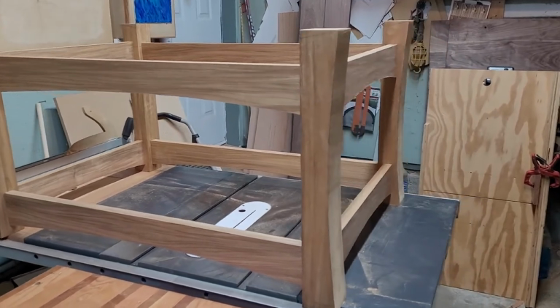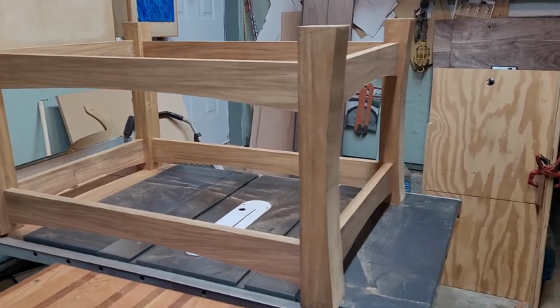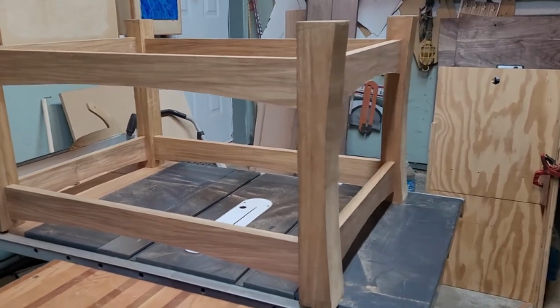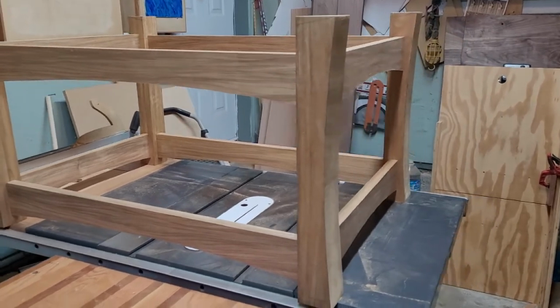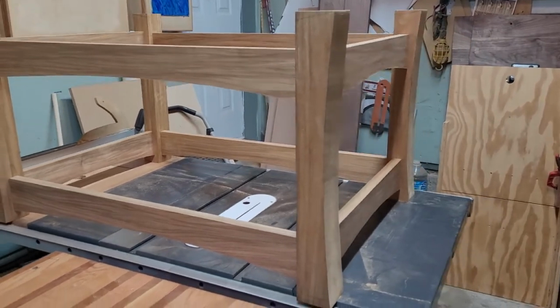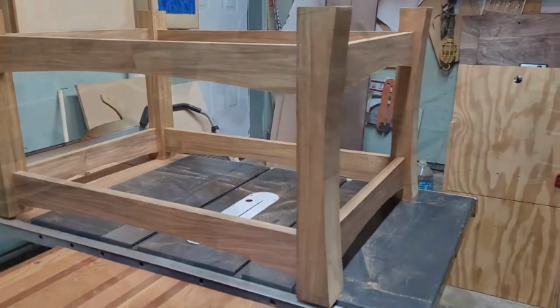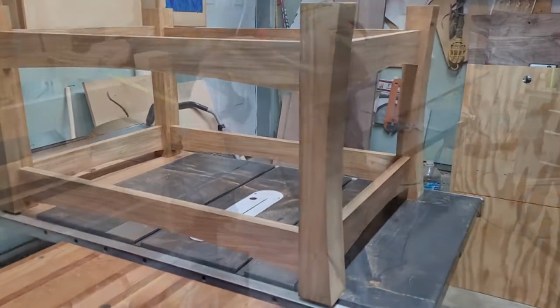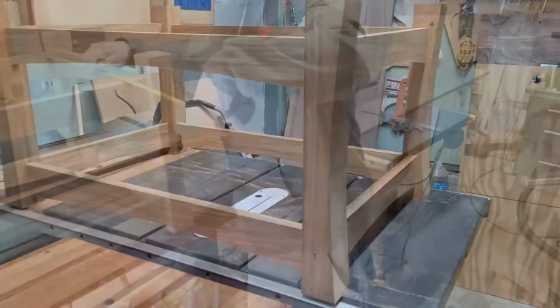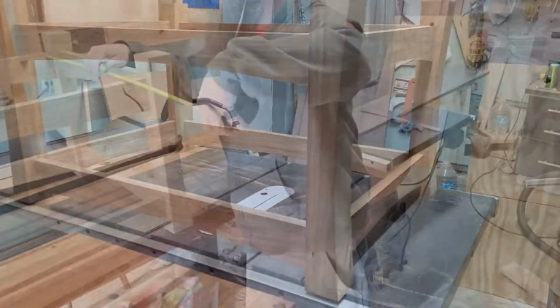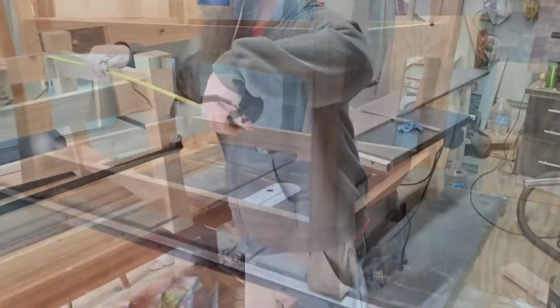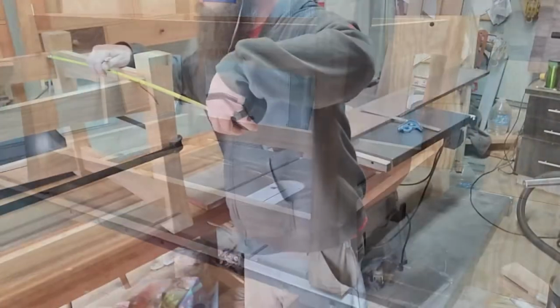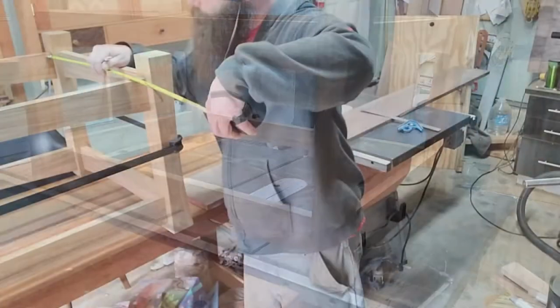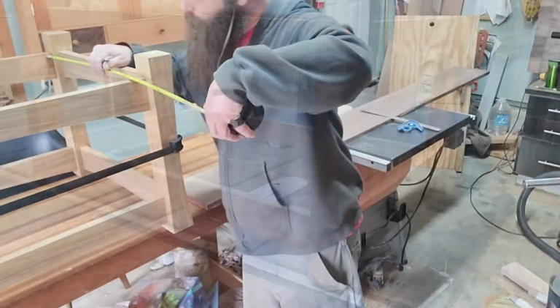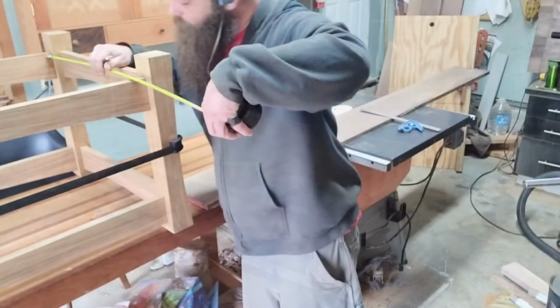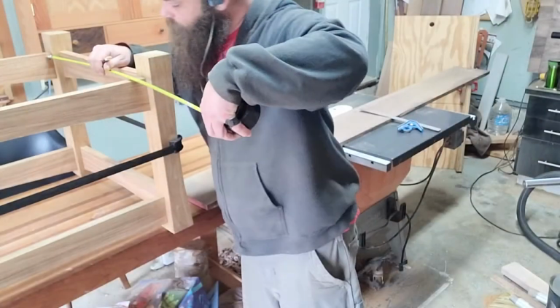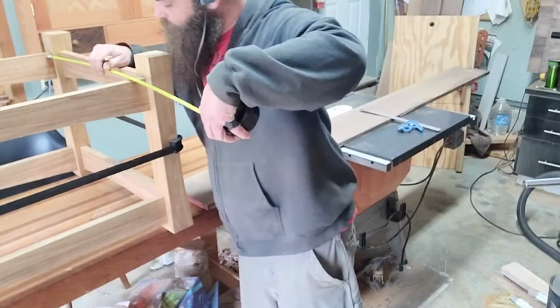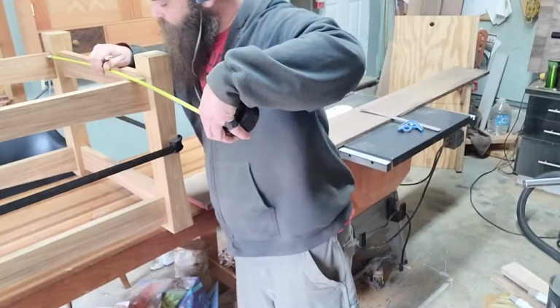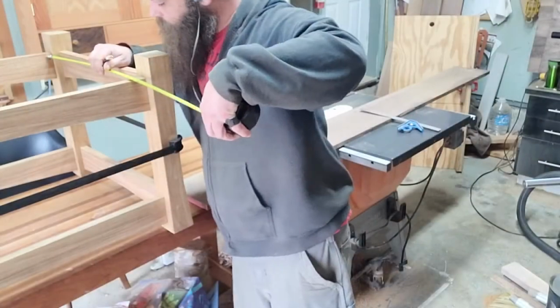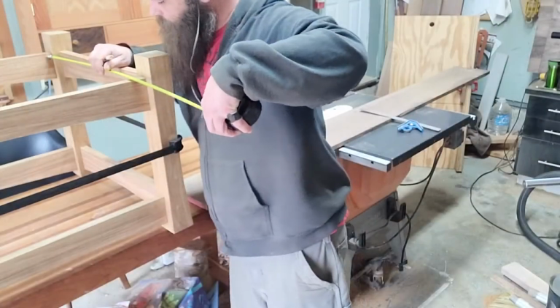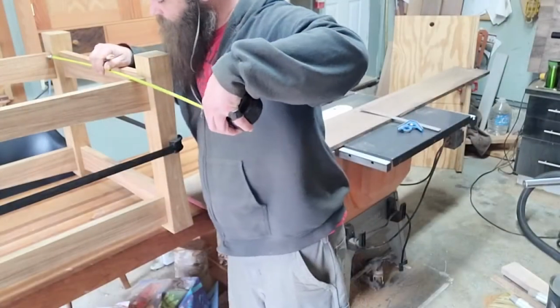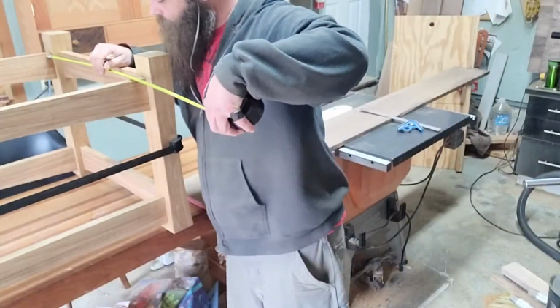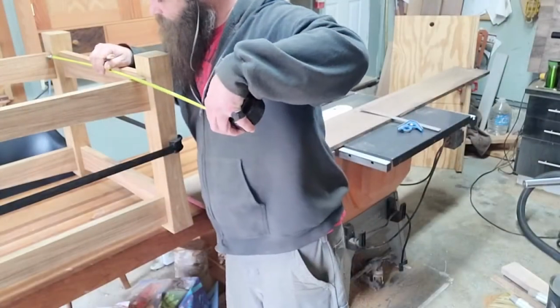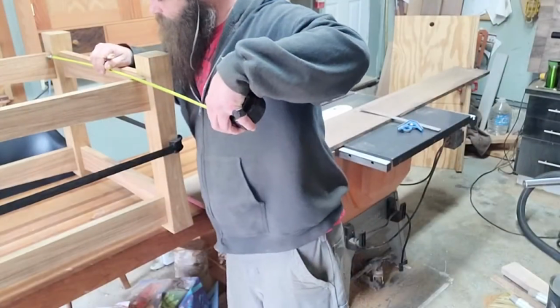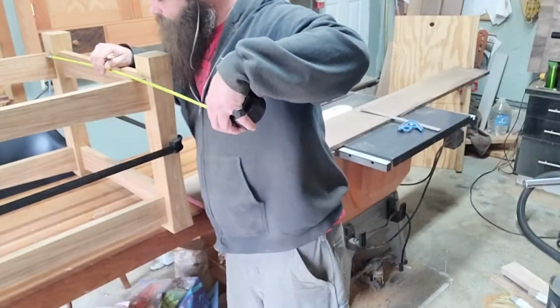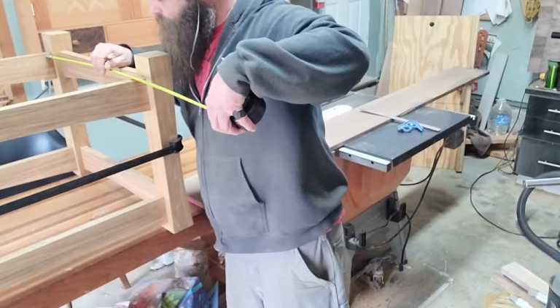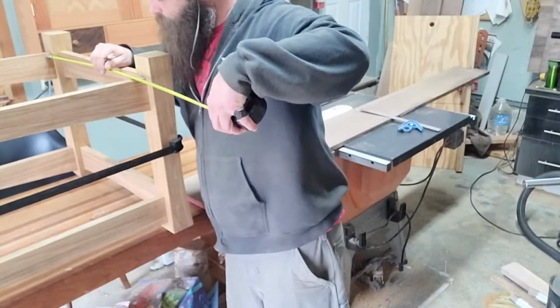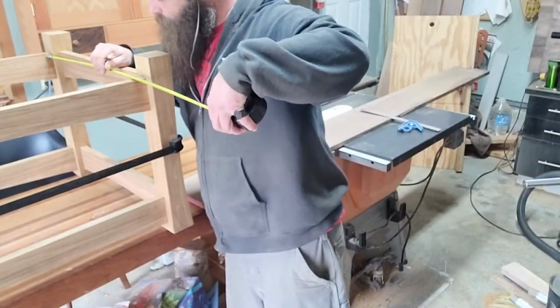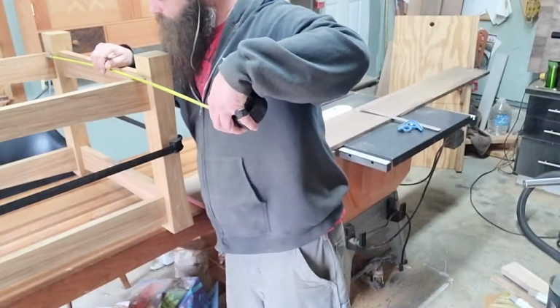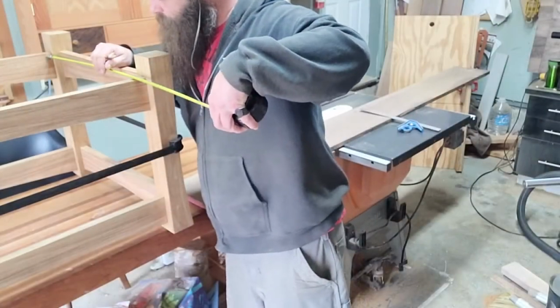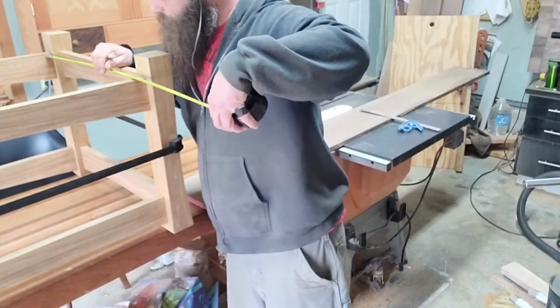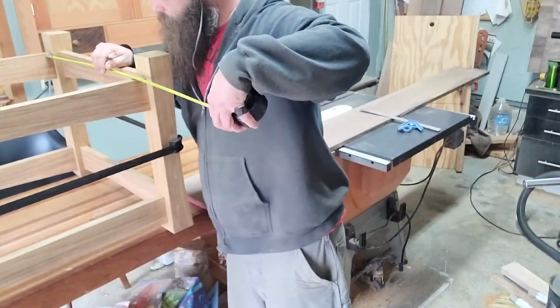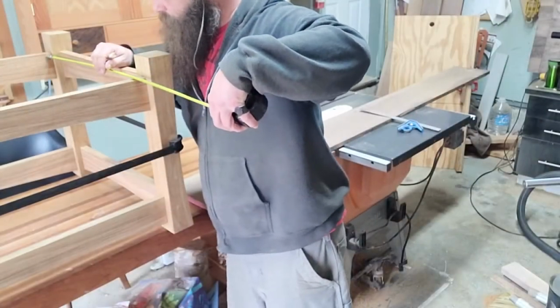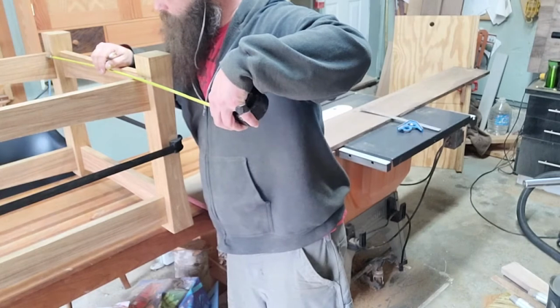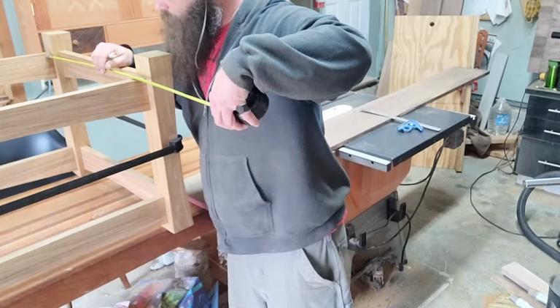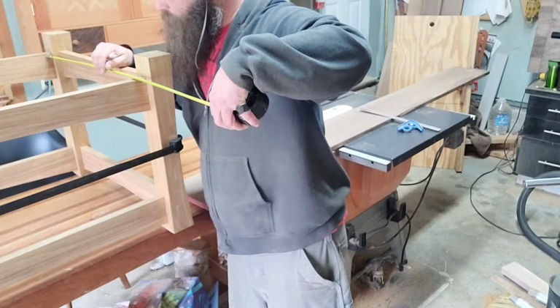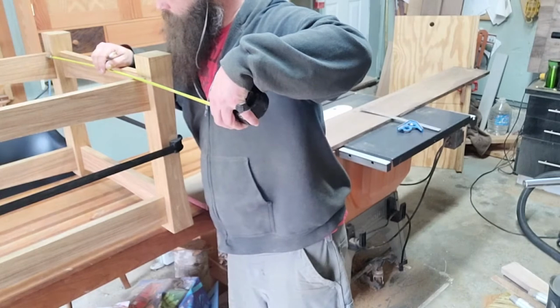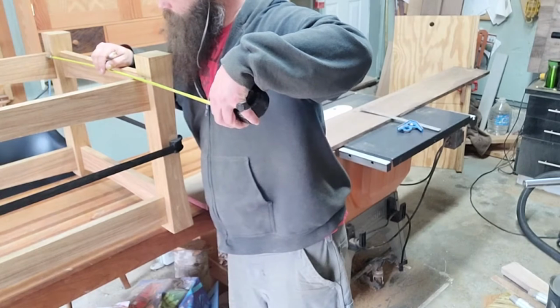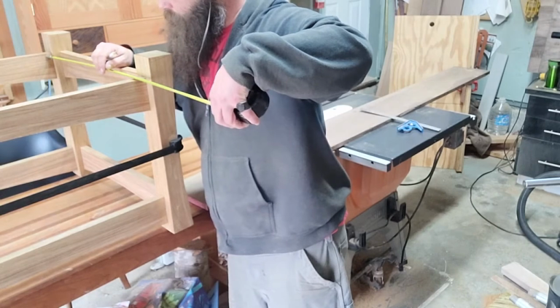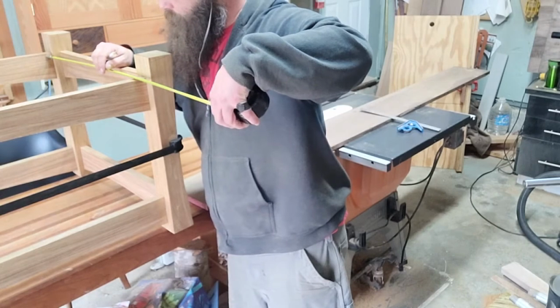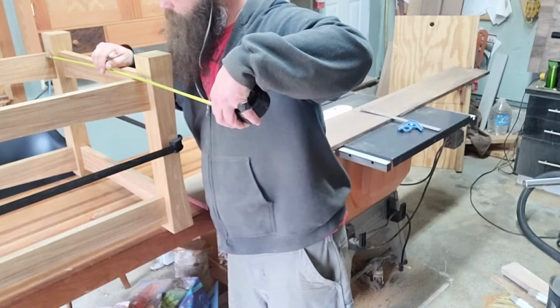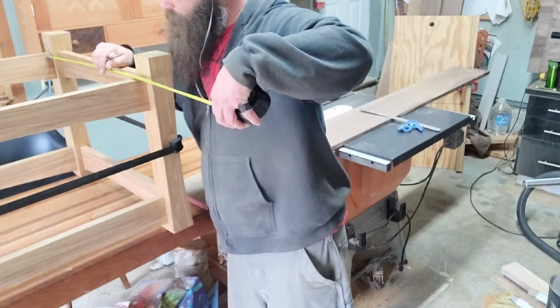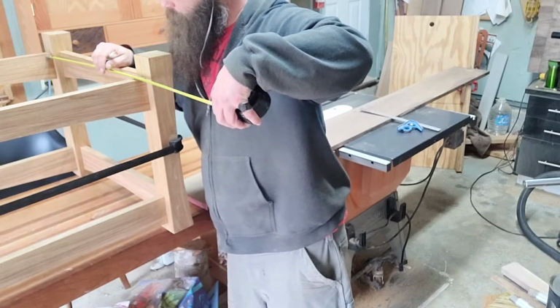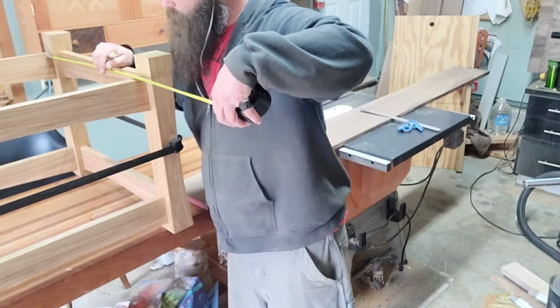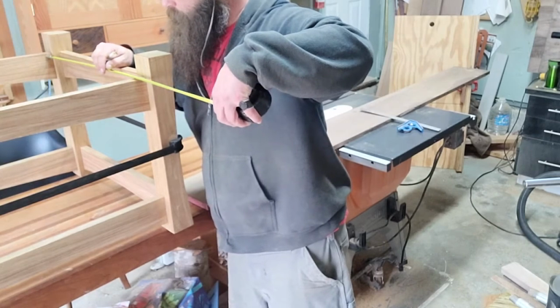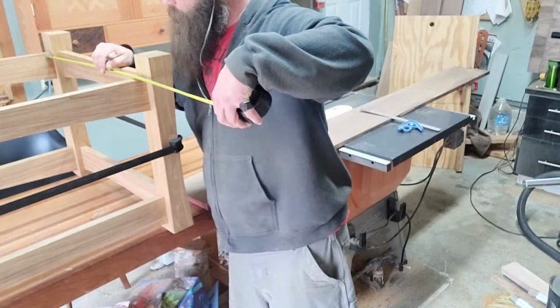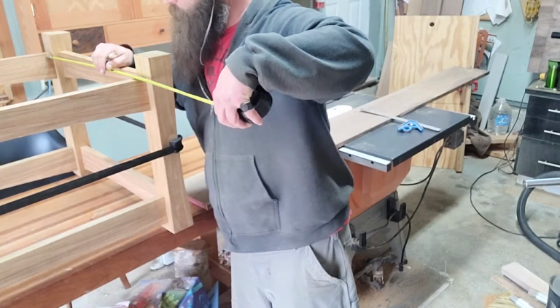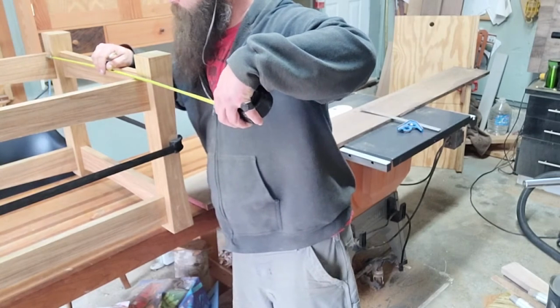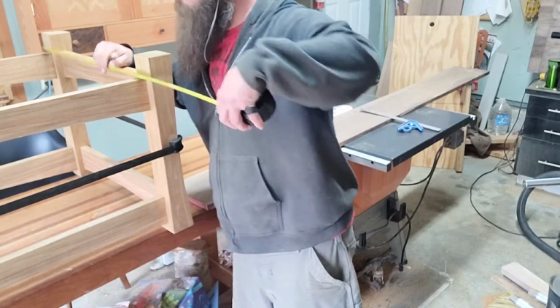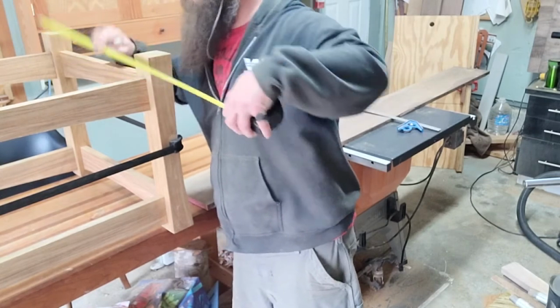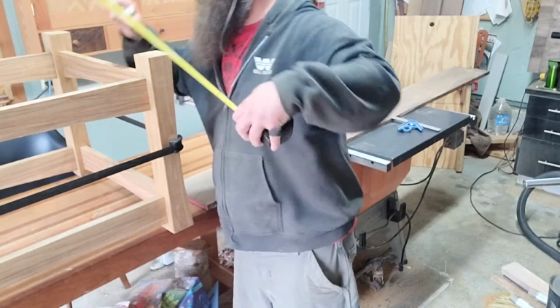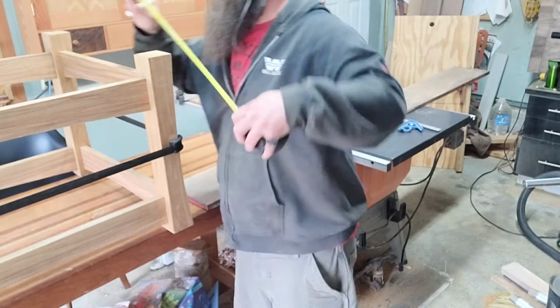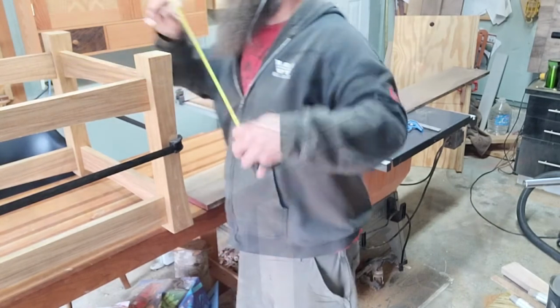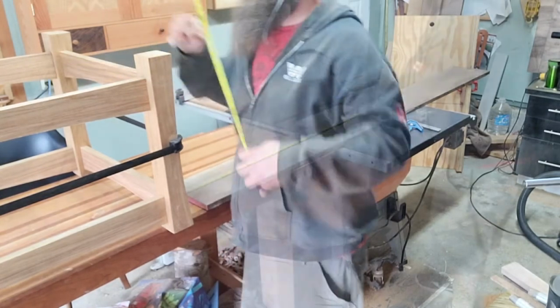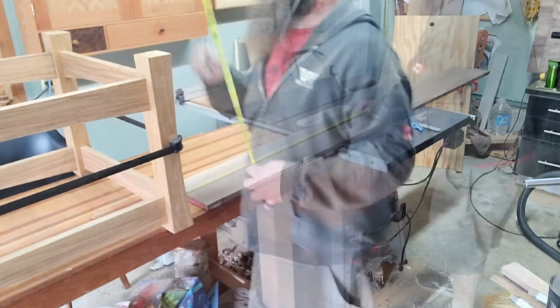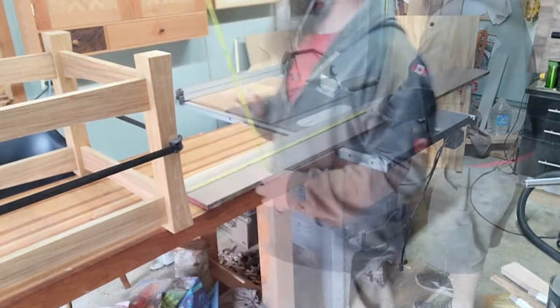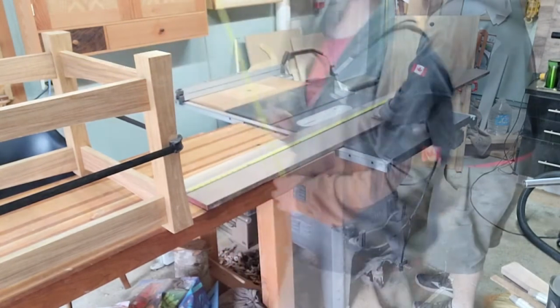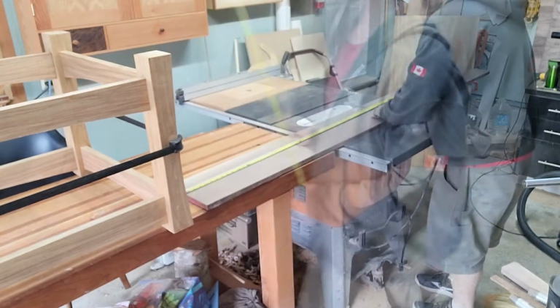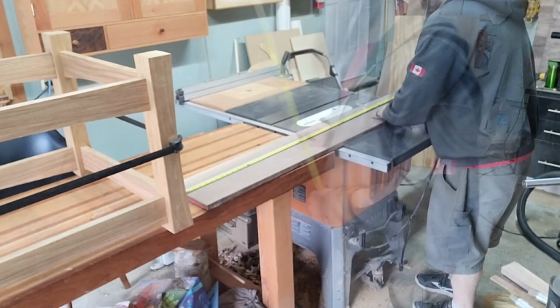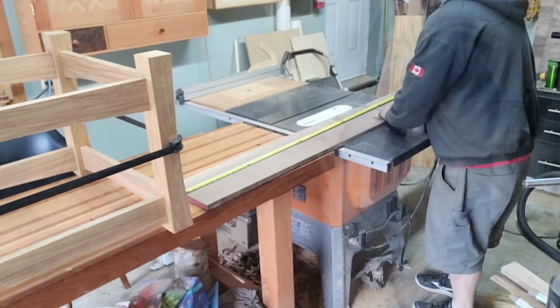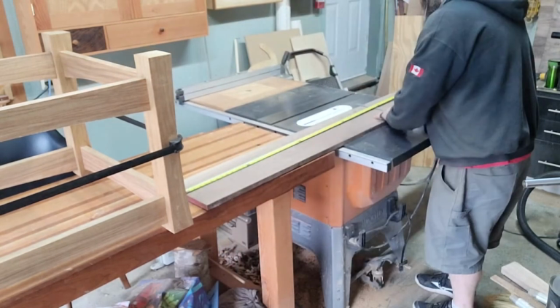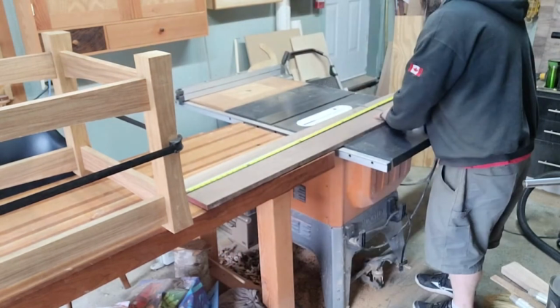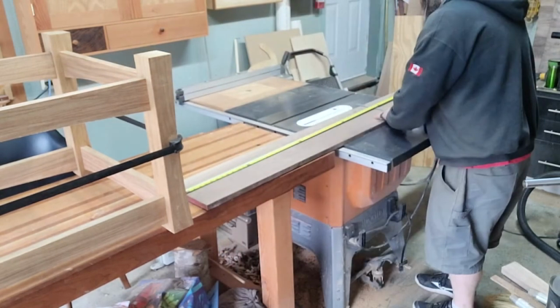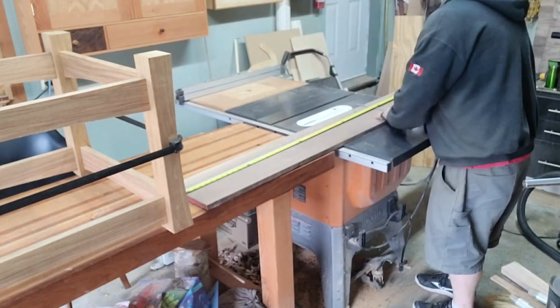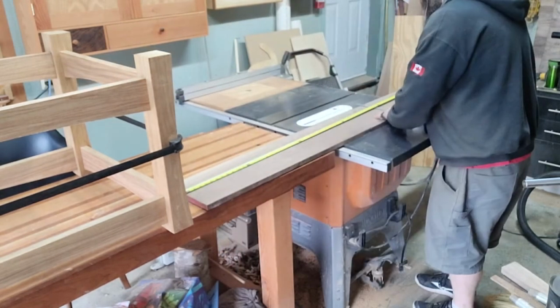Then another dry fit — and it's amazing what a difference just a few curves make when you compare it to the blockiness it was before.